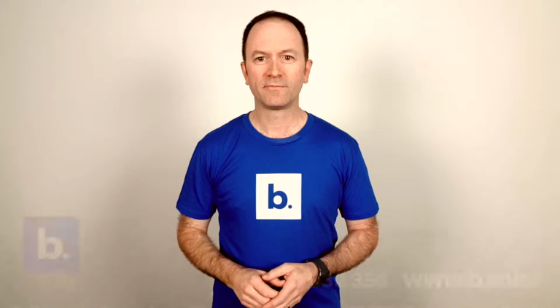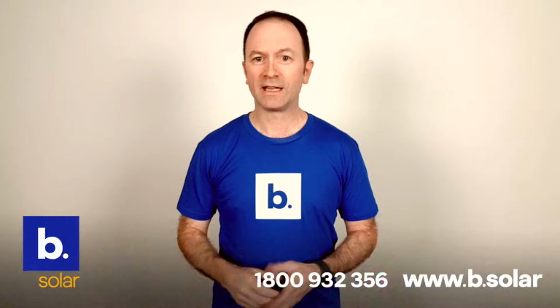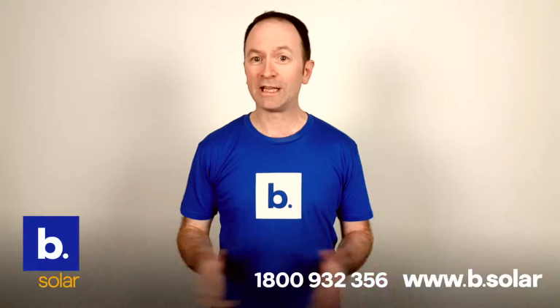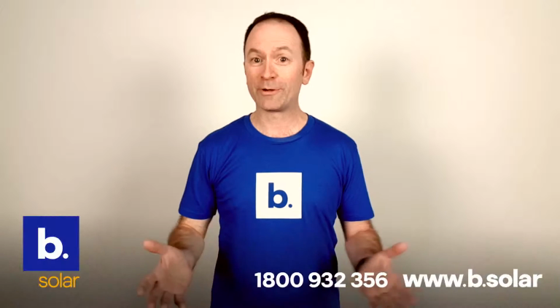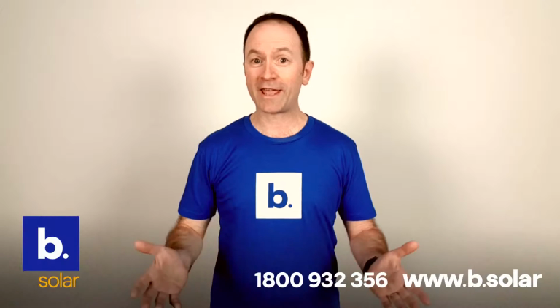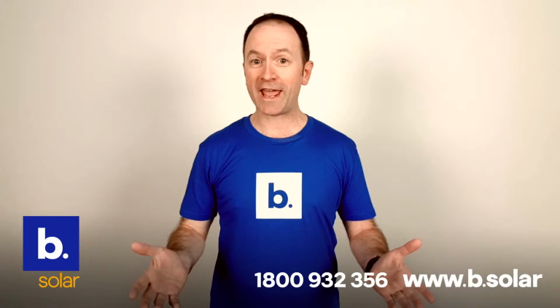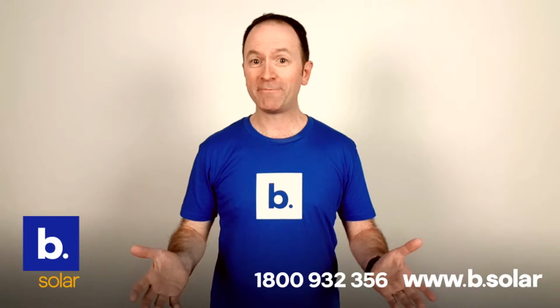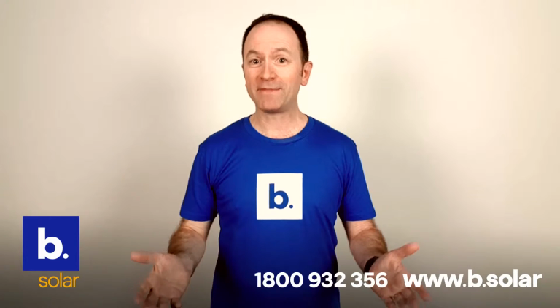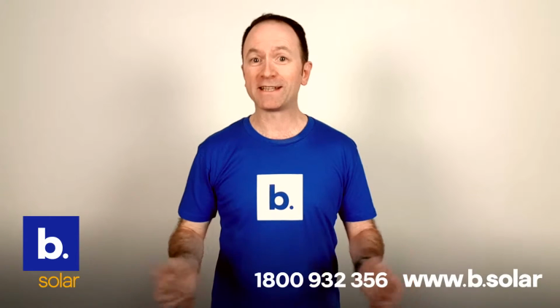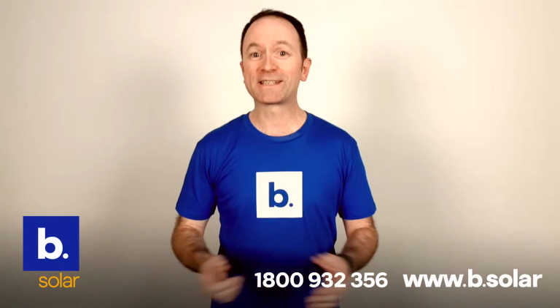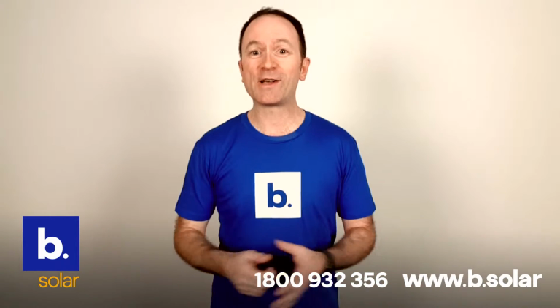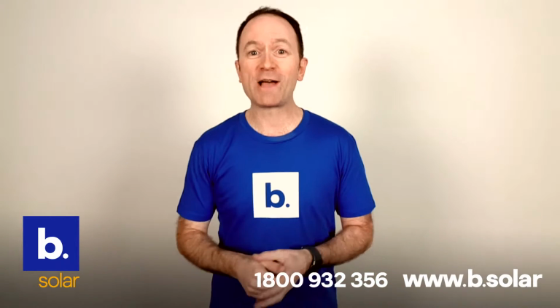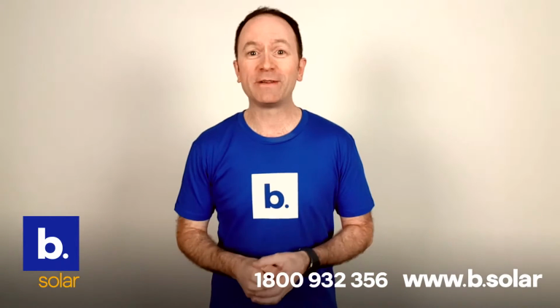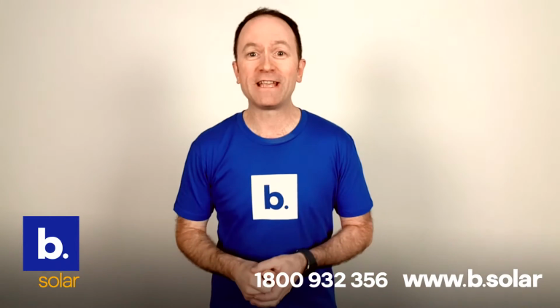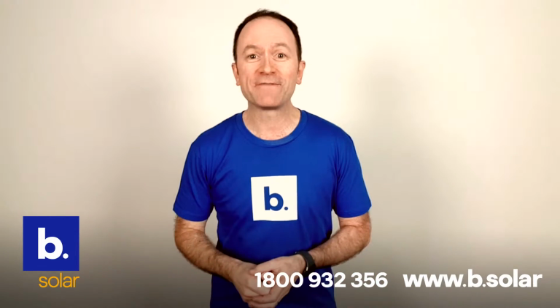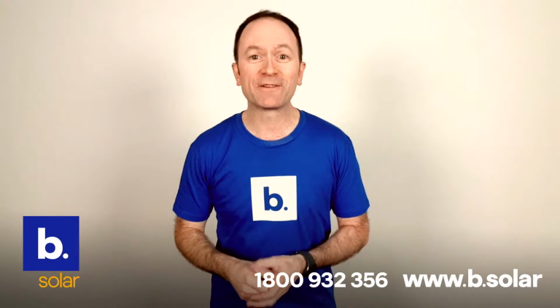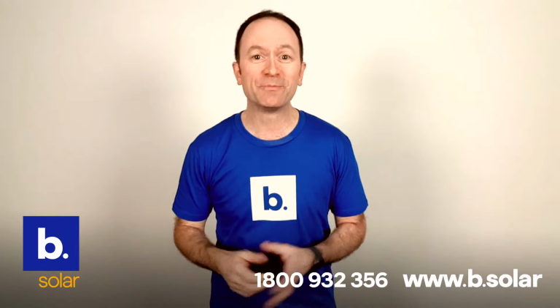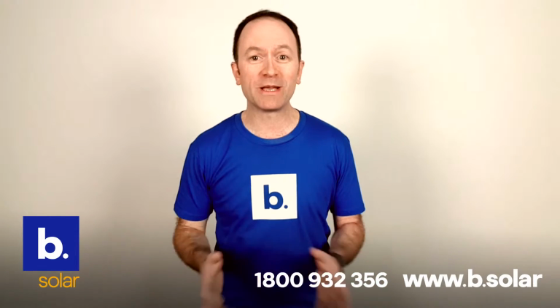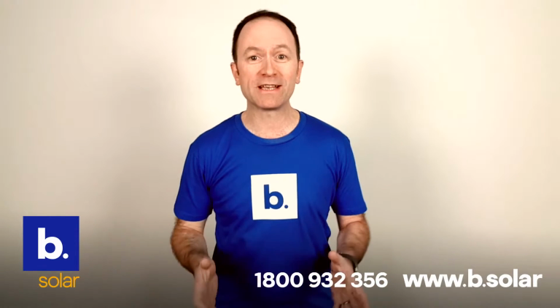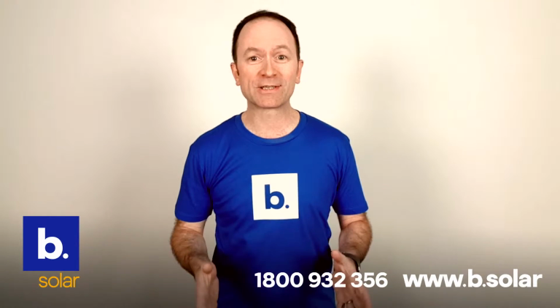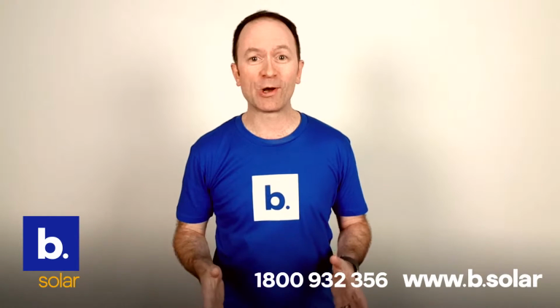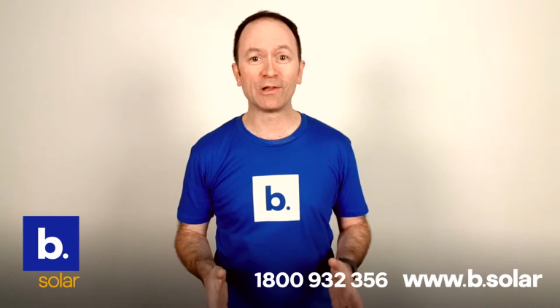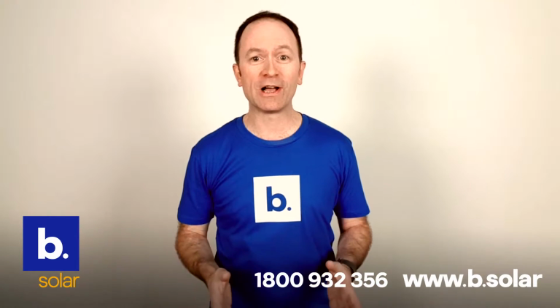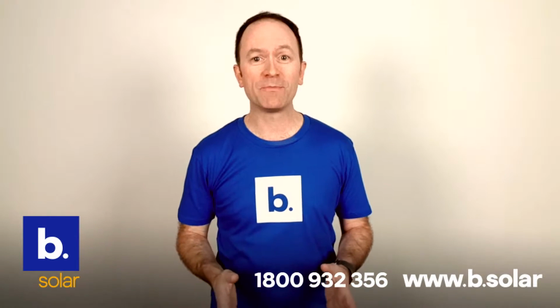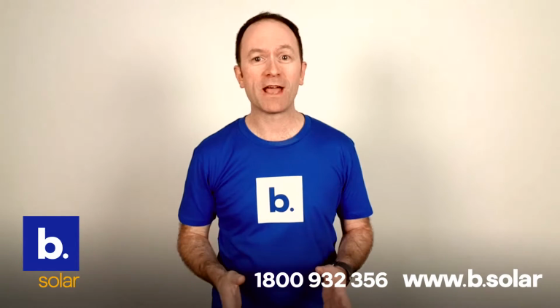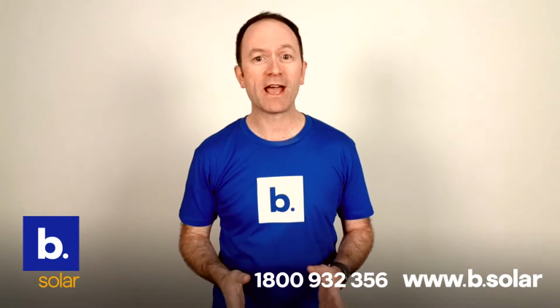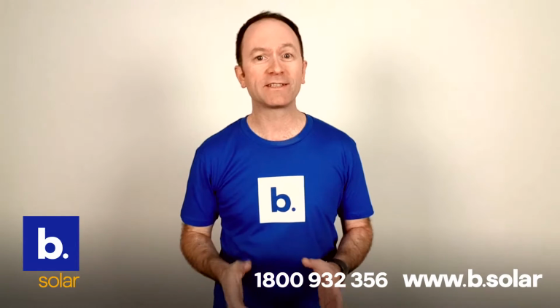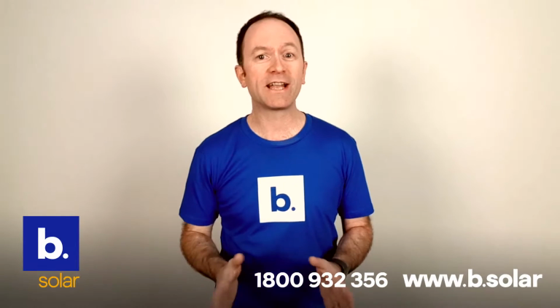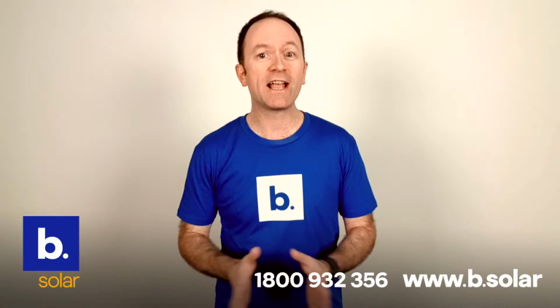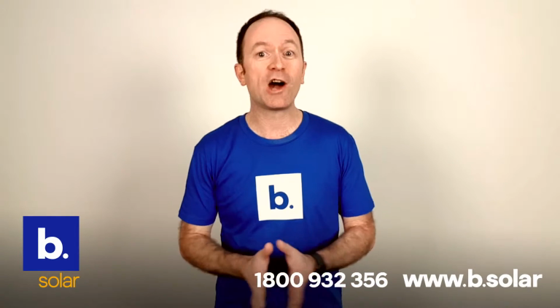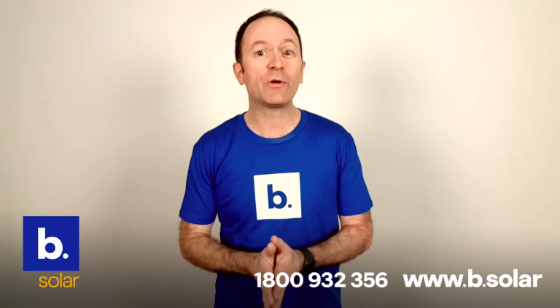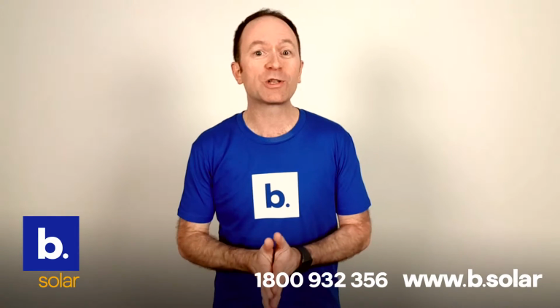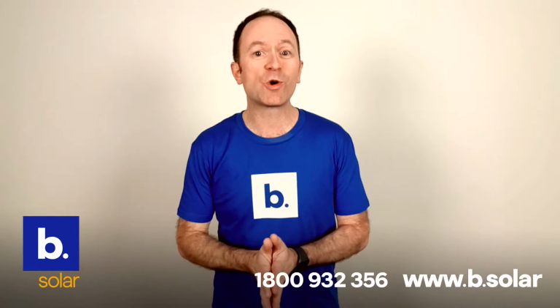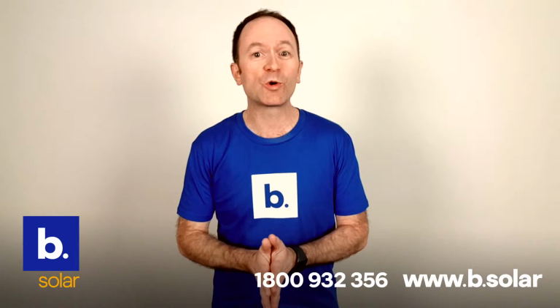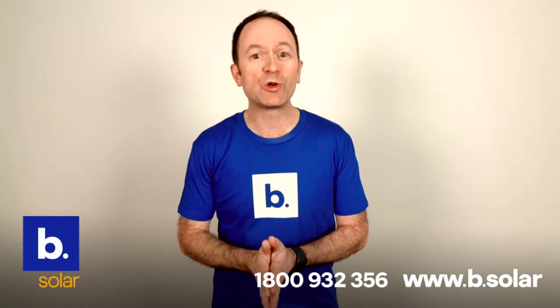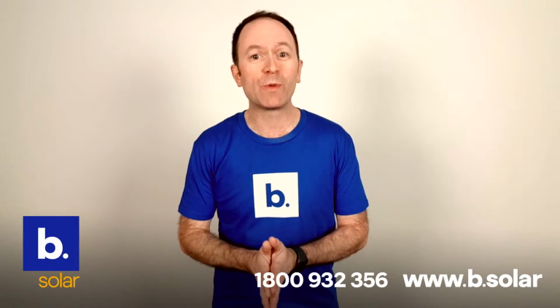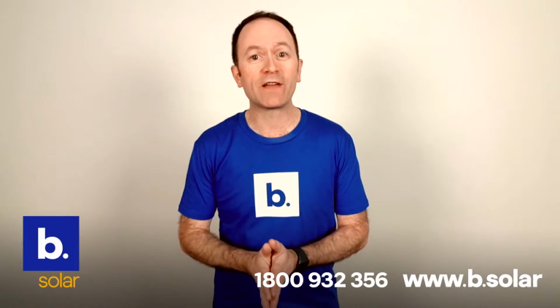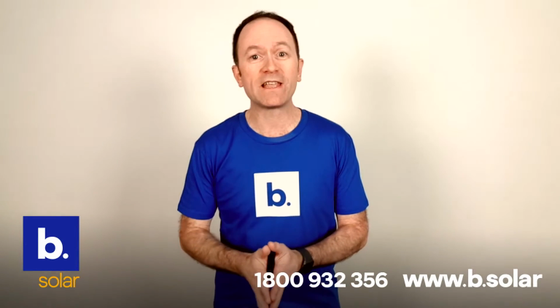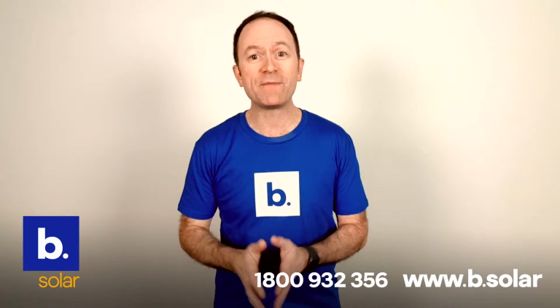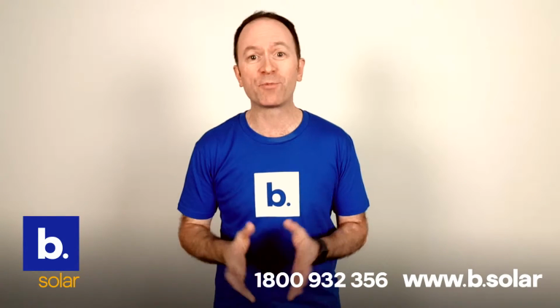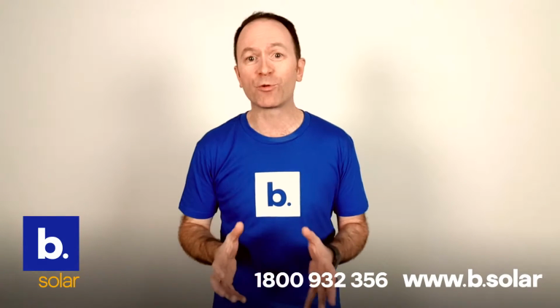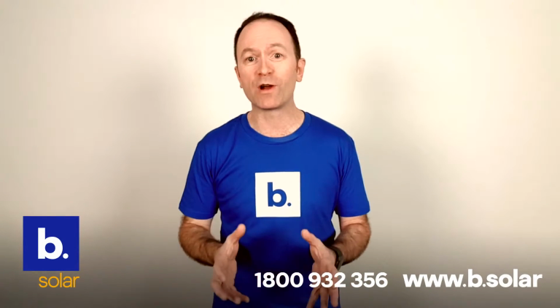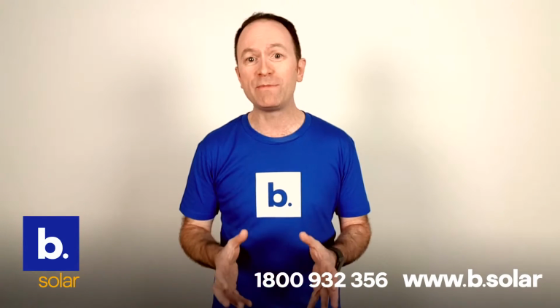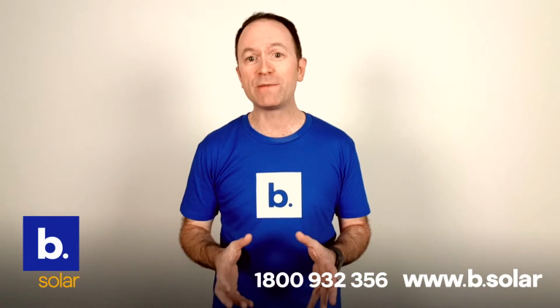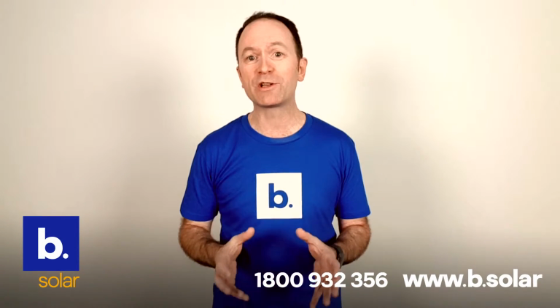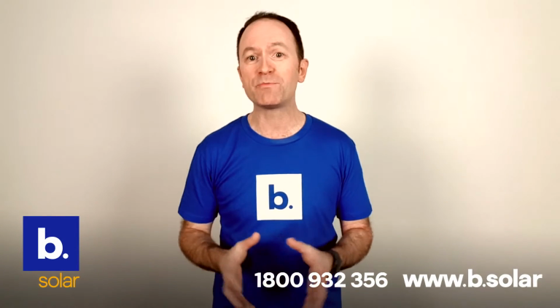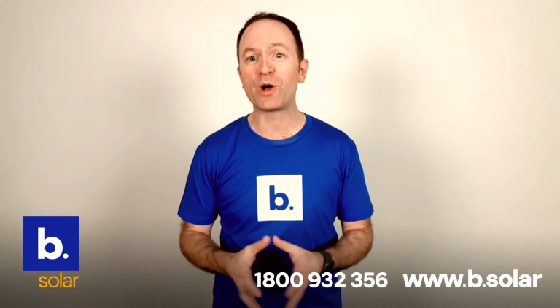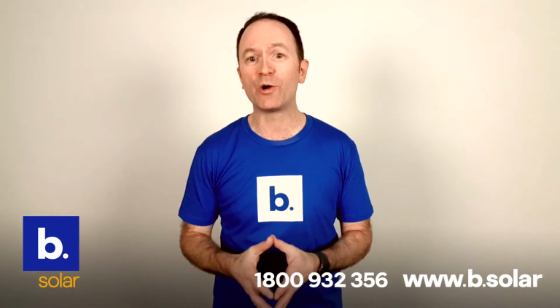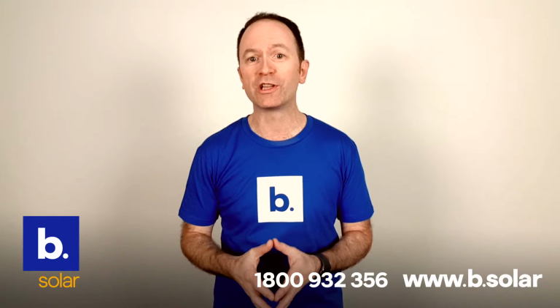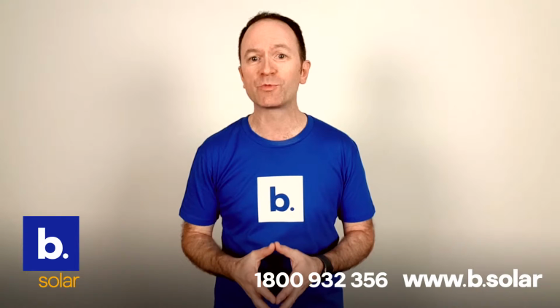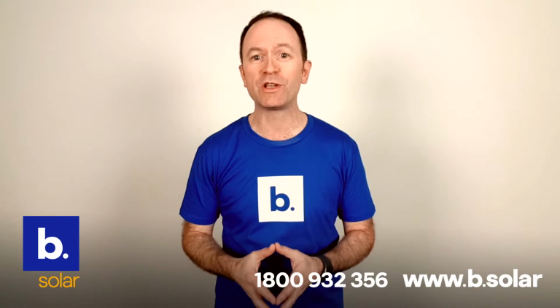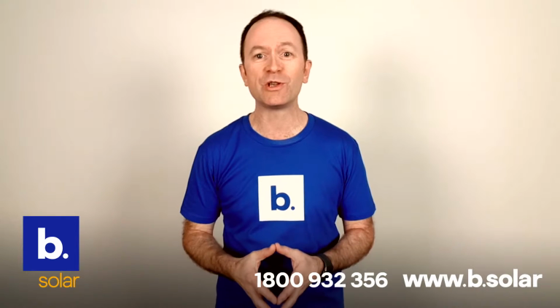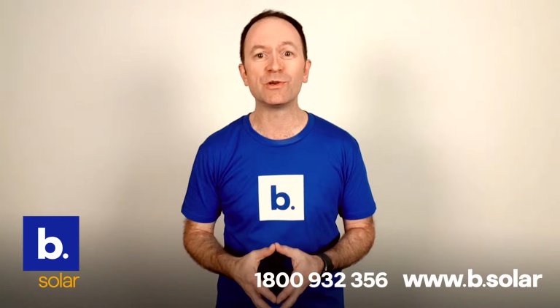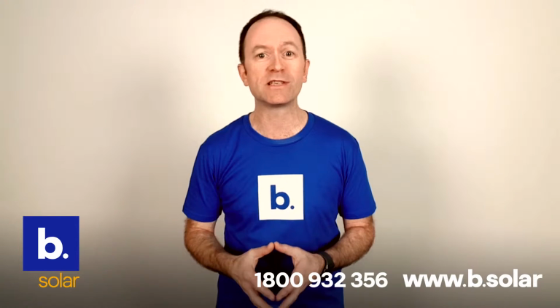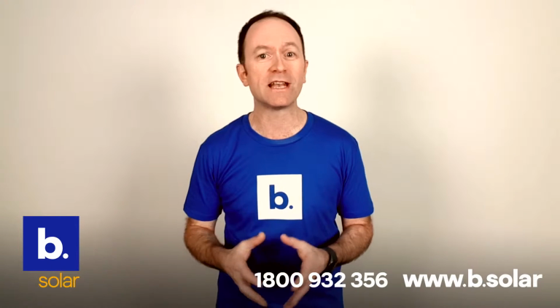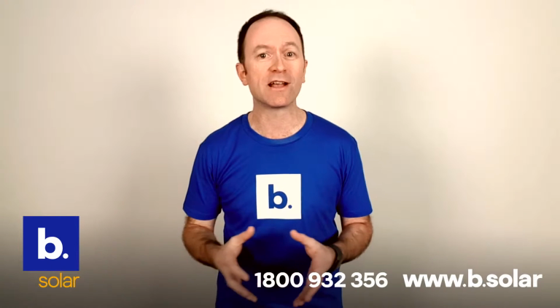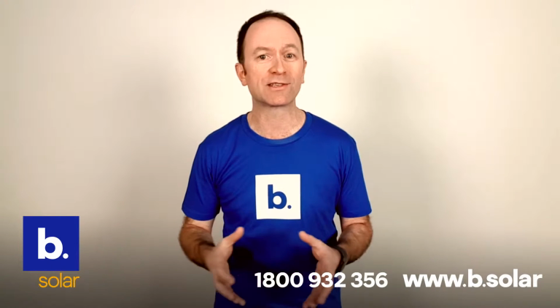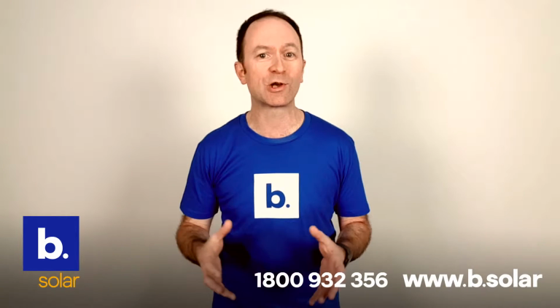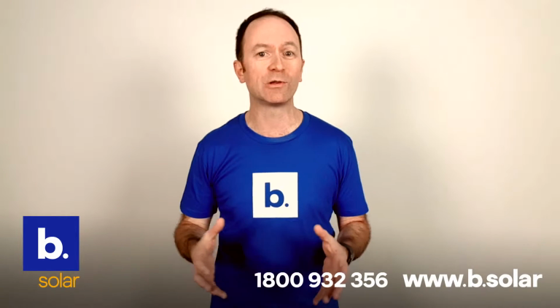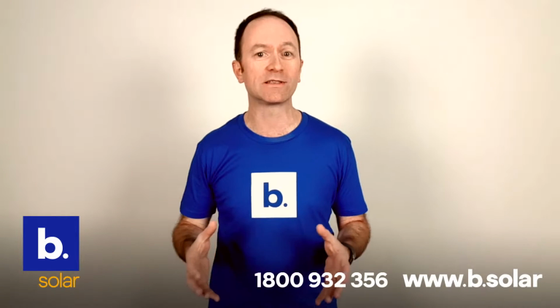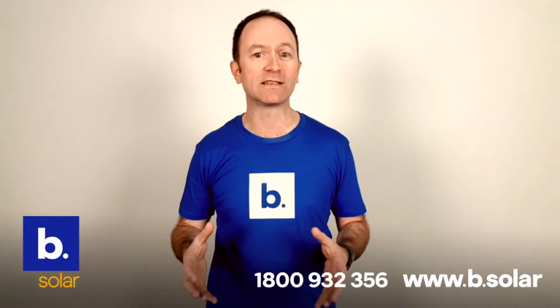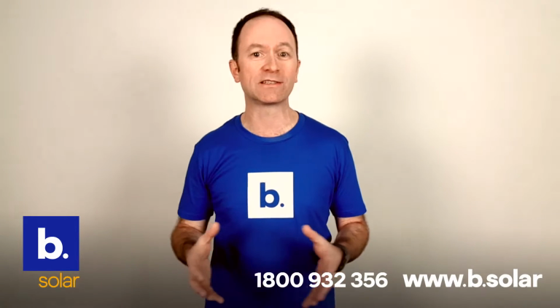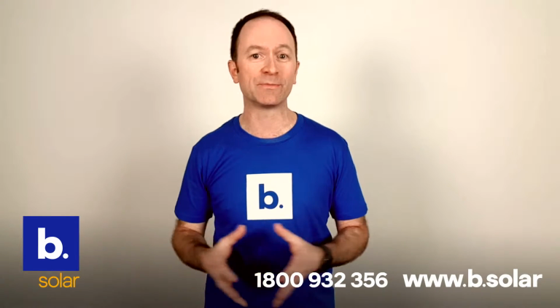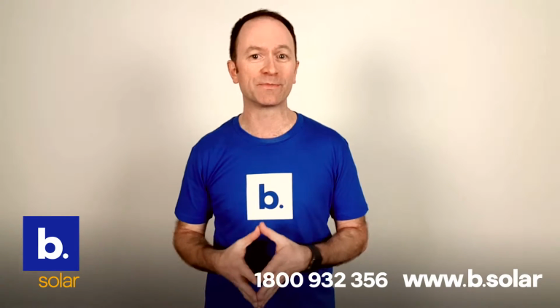Hello again, it's Simon here from BeSolar. Today I want to talk to you about the premium components we use in our solar systems.